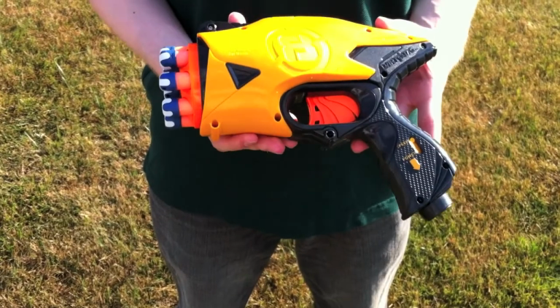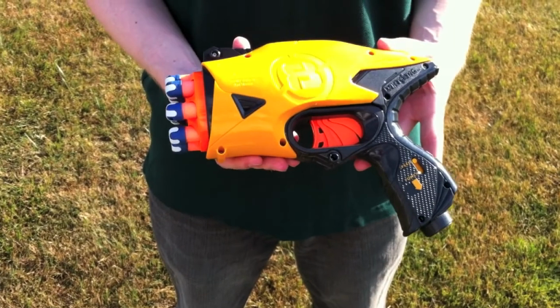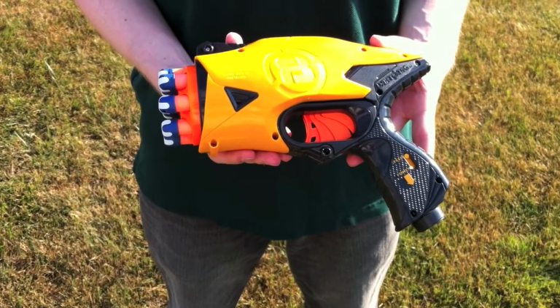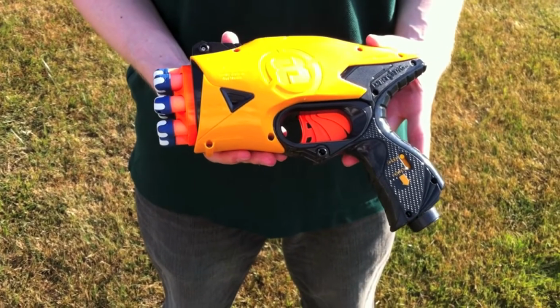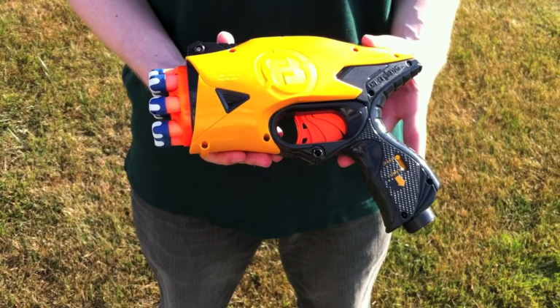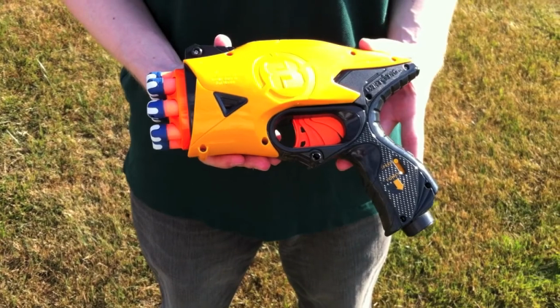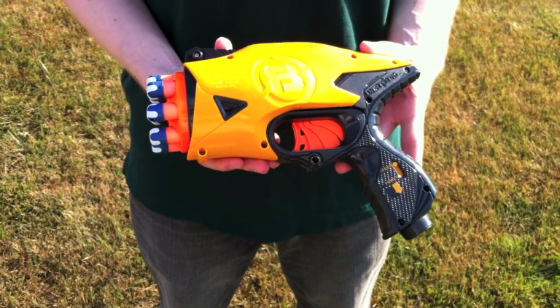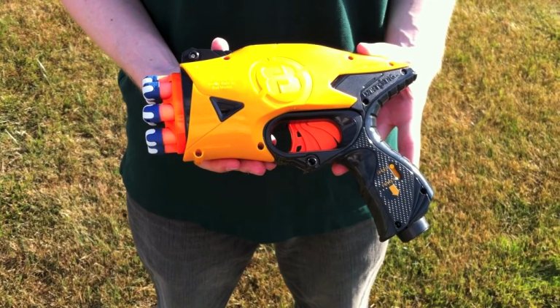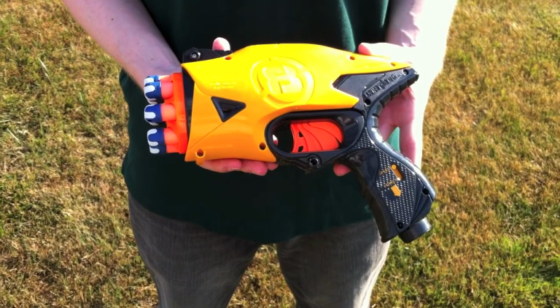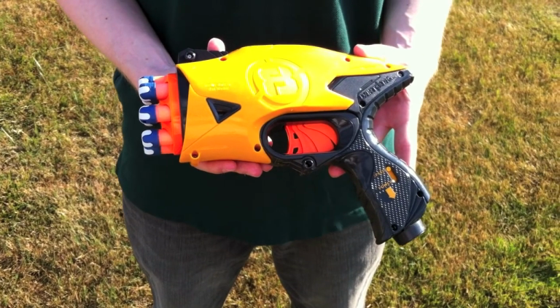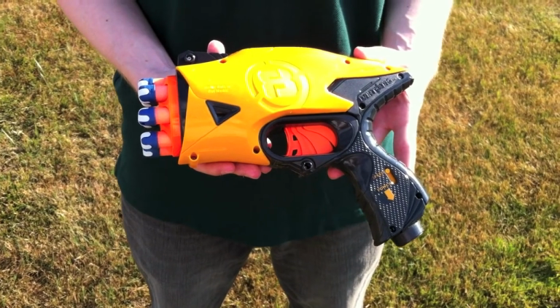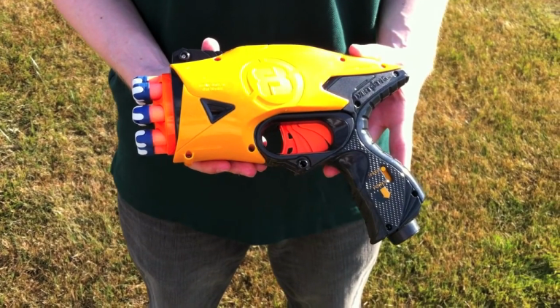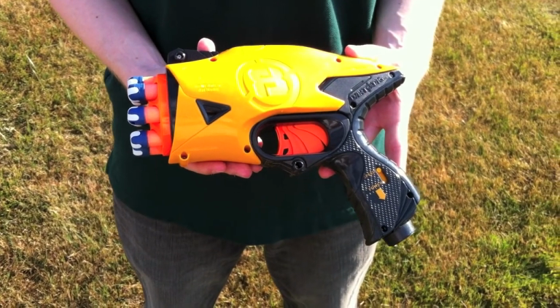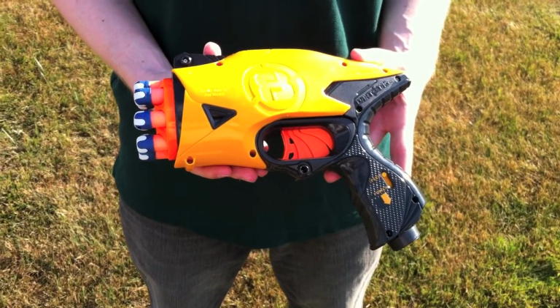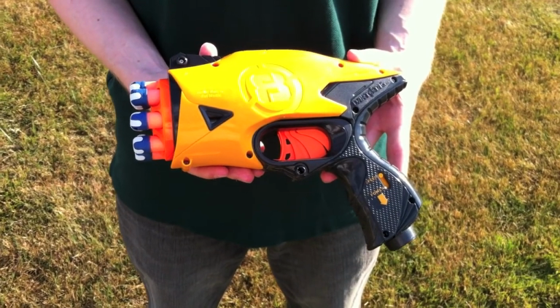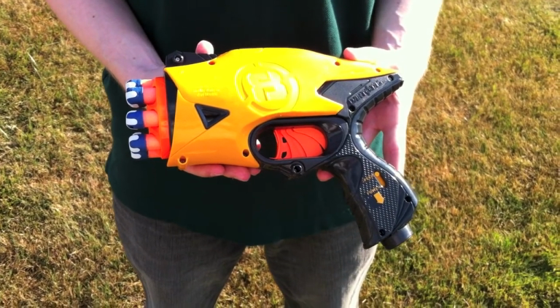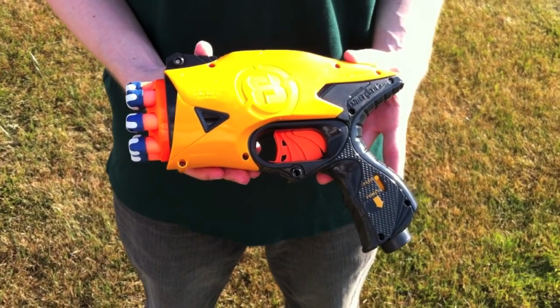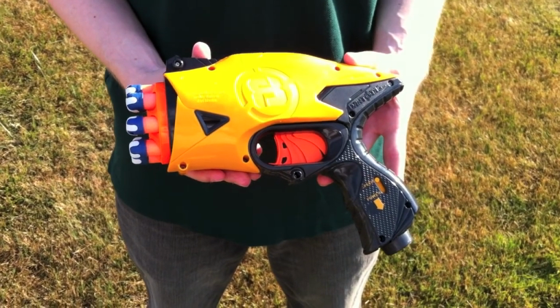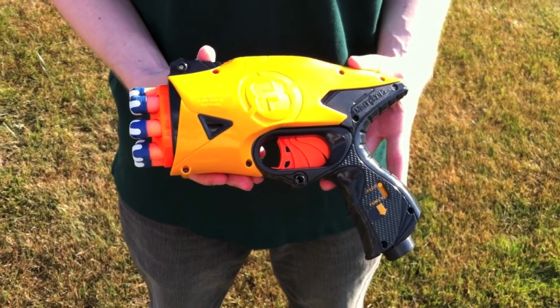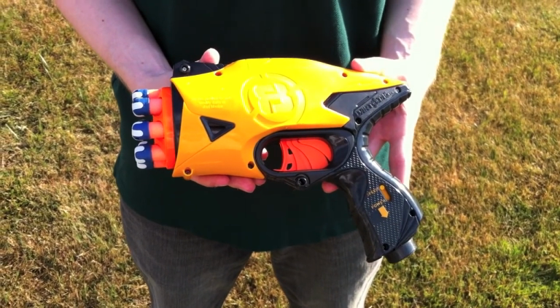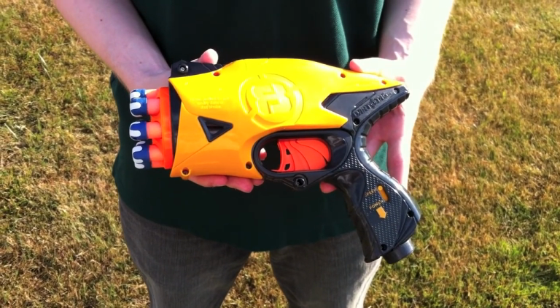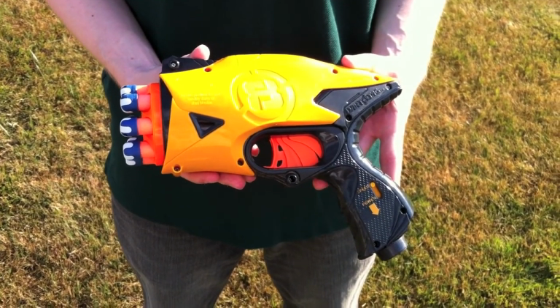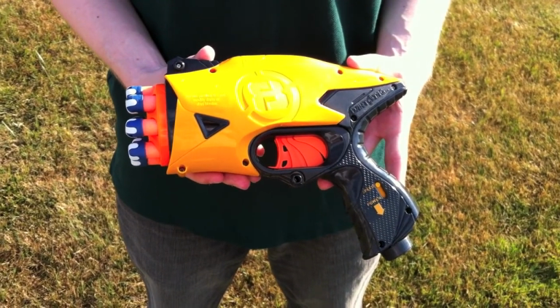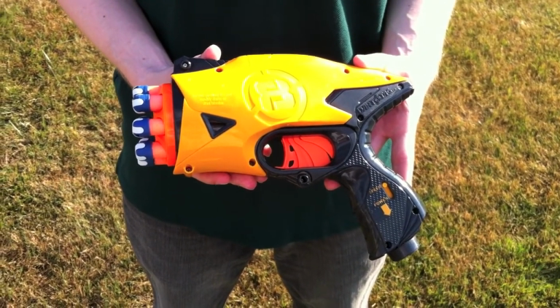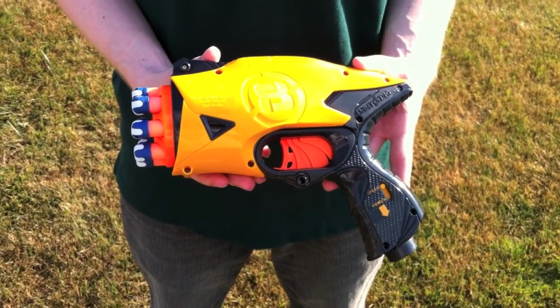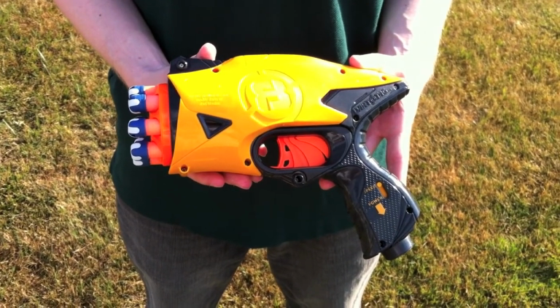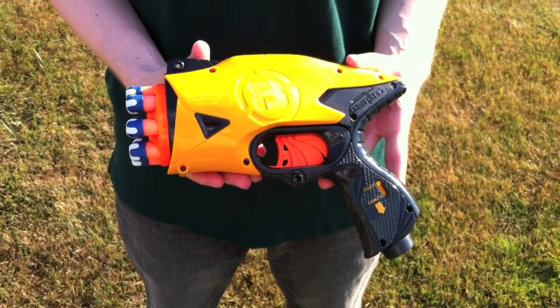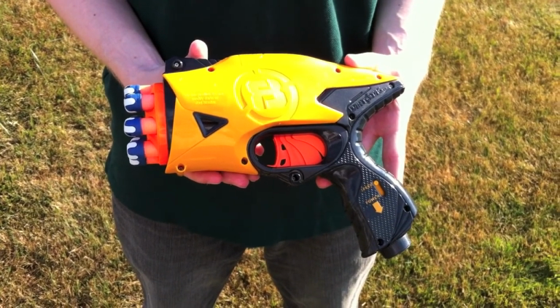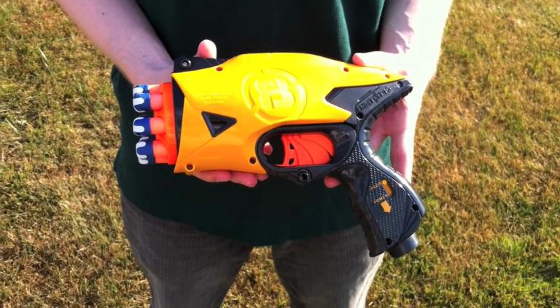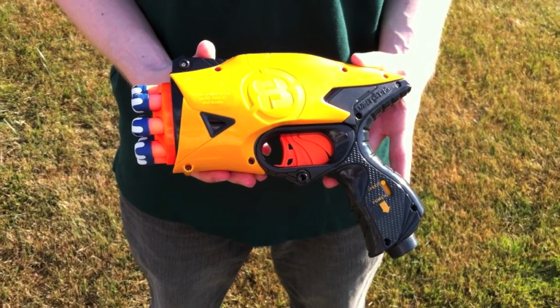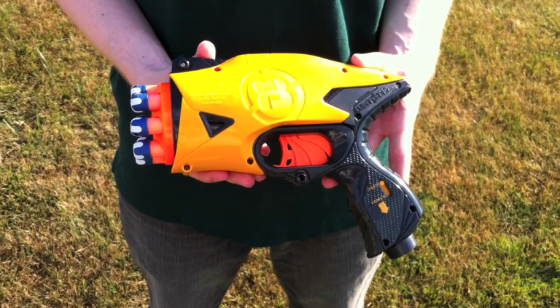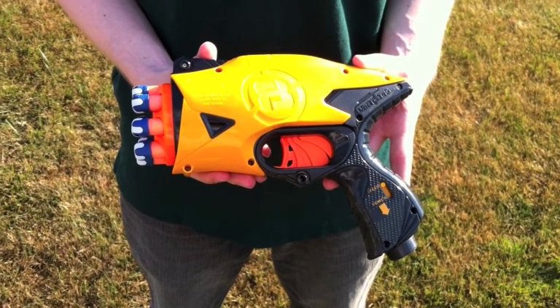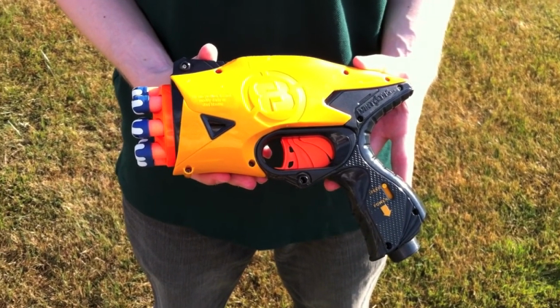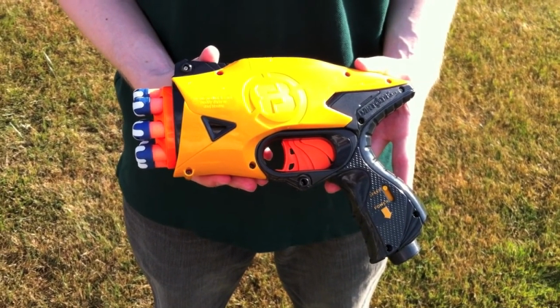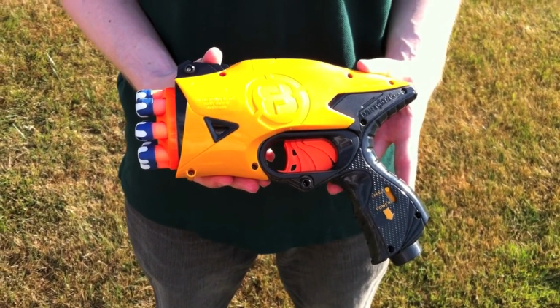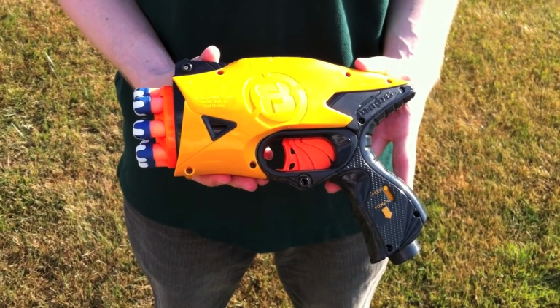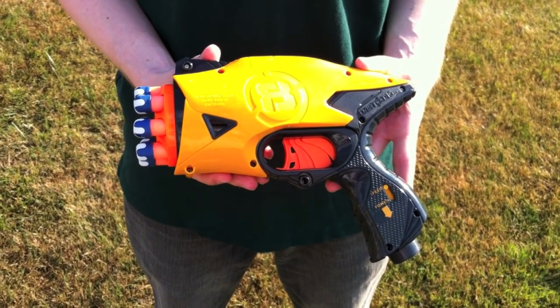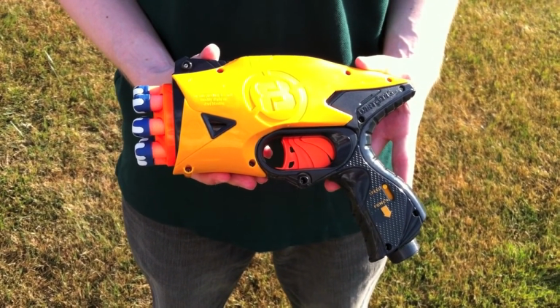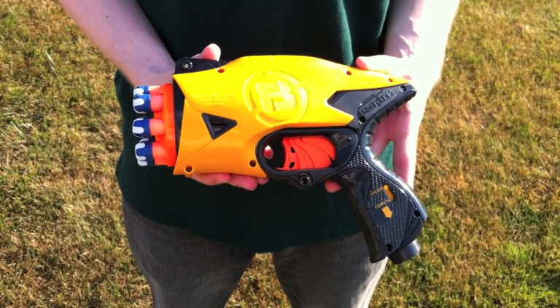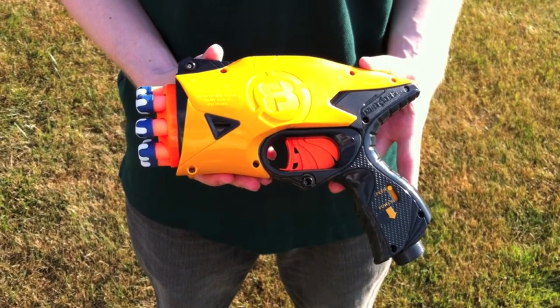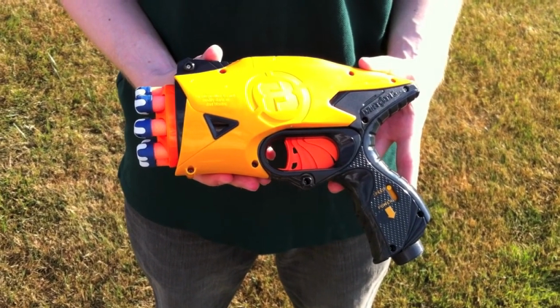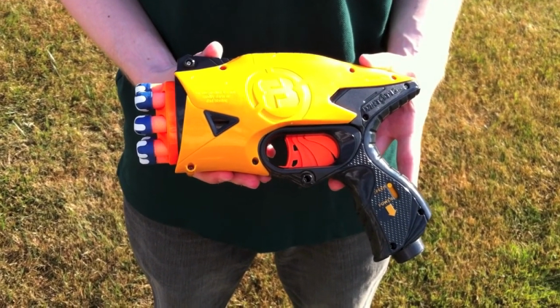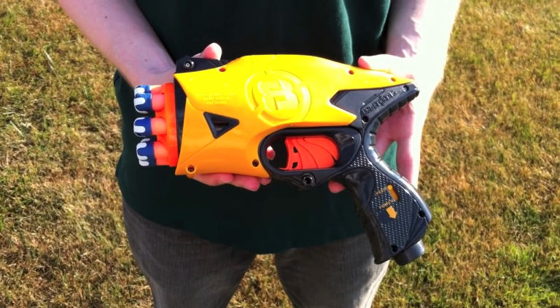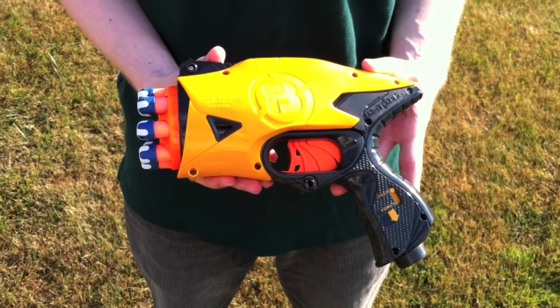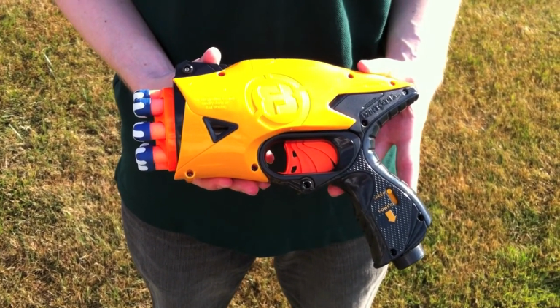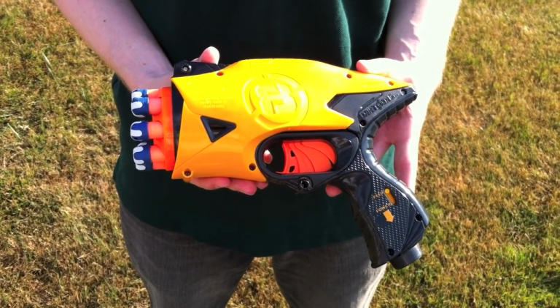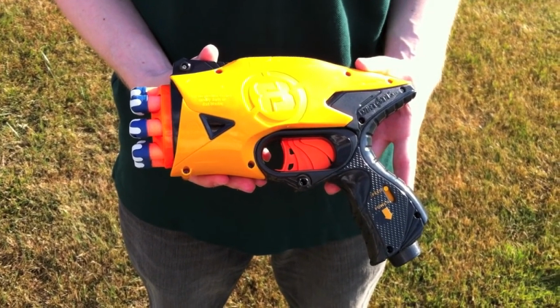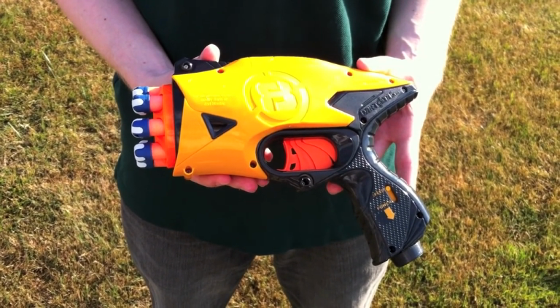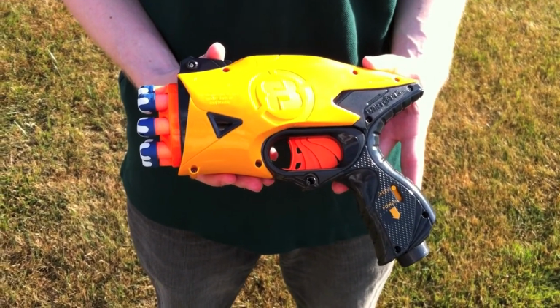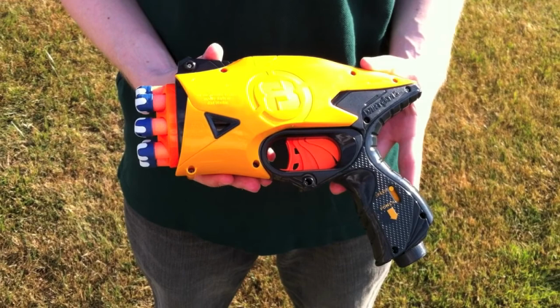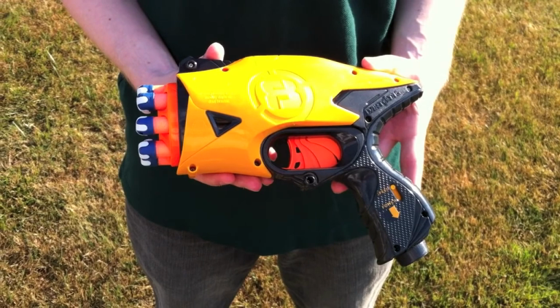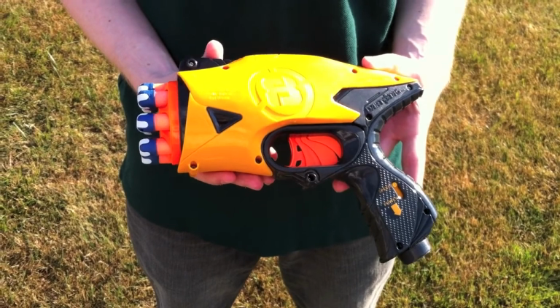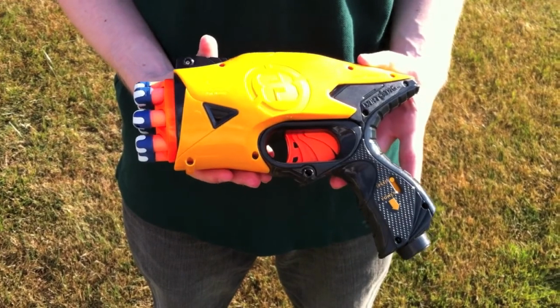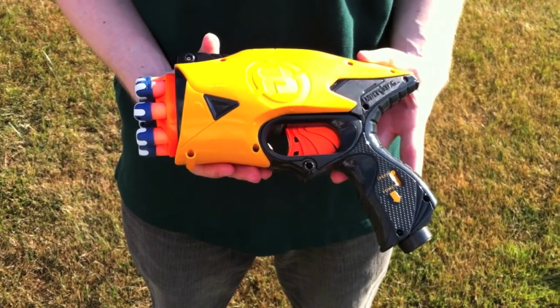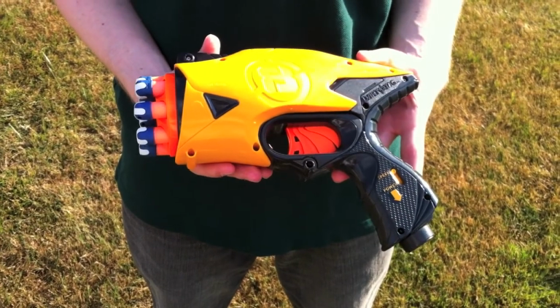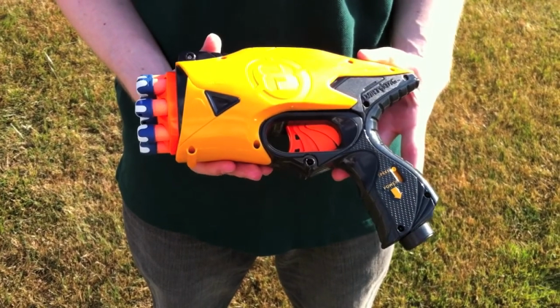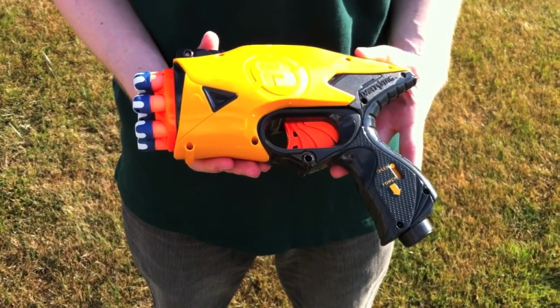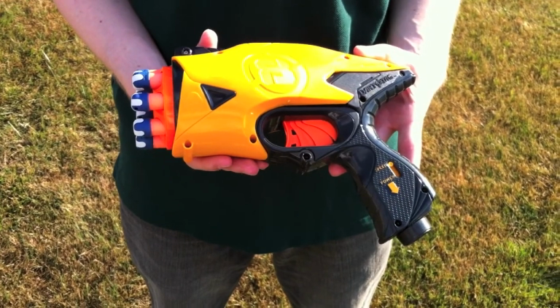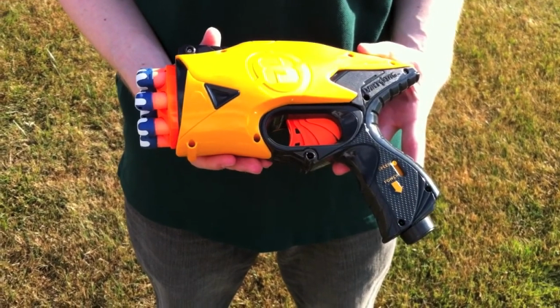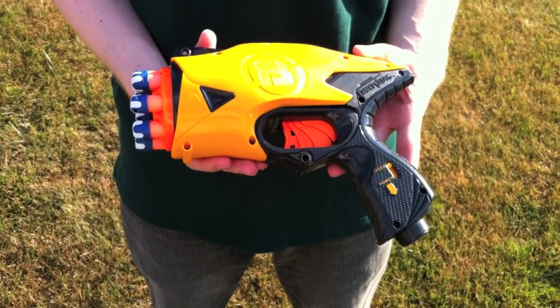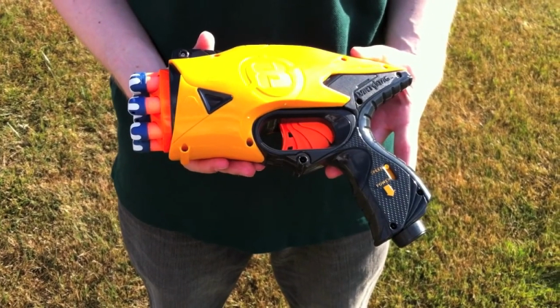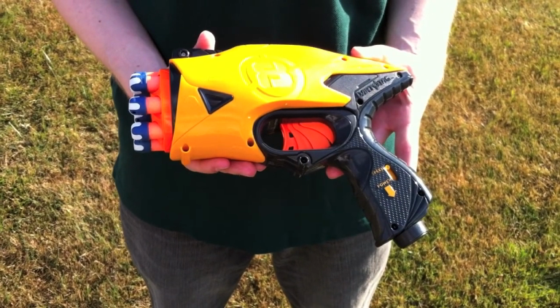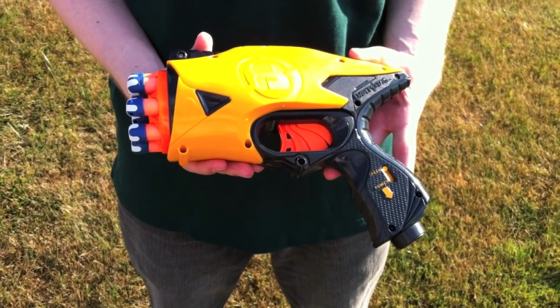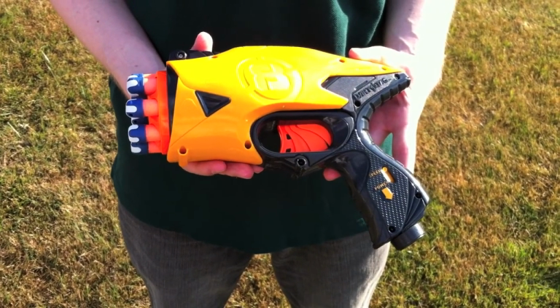Today we have the Snapfire 8. It's the newest addition to the Nerf Dart tagline, and it's a pretty nifty little blaster.